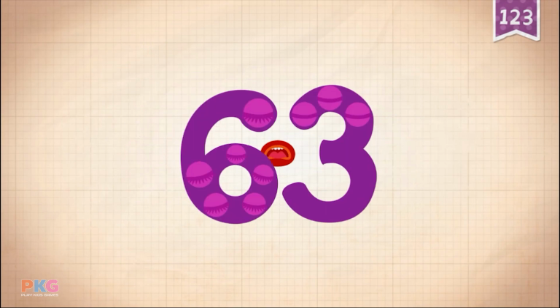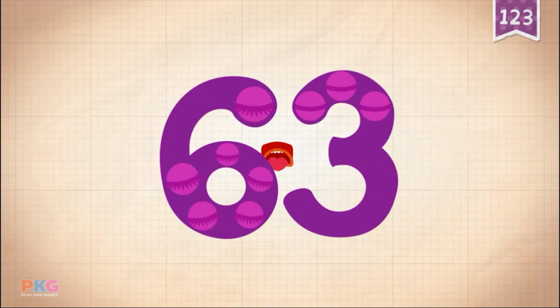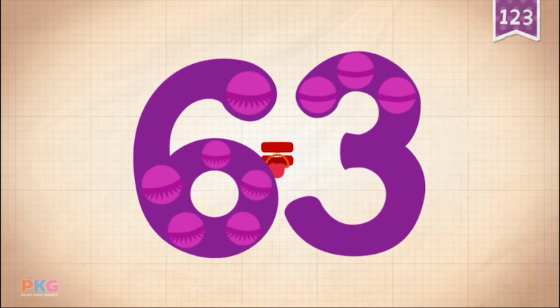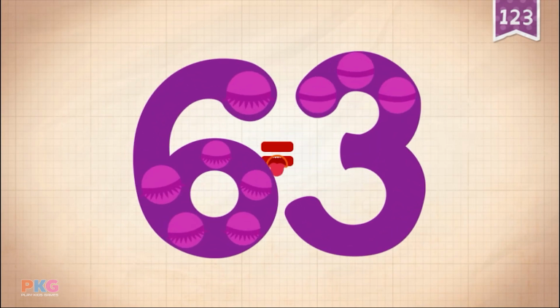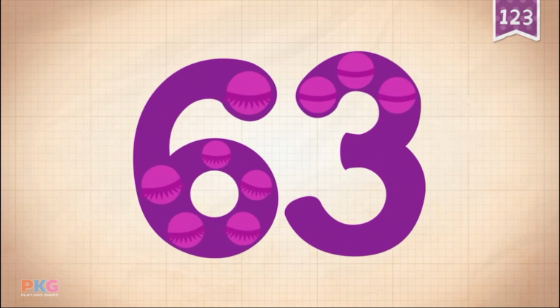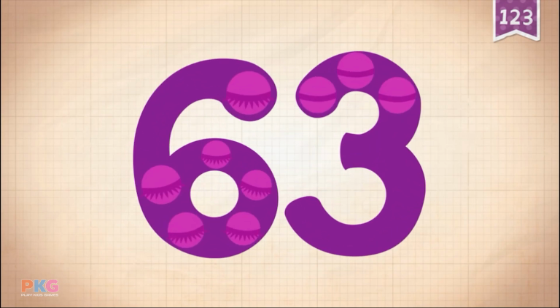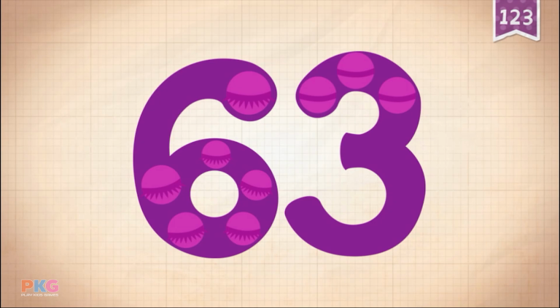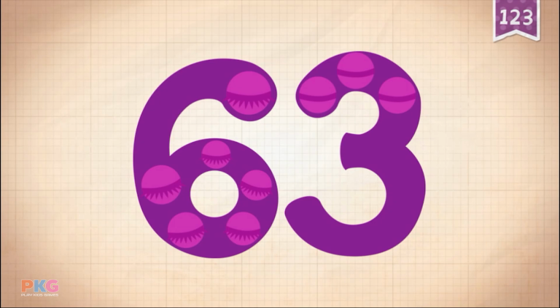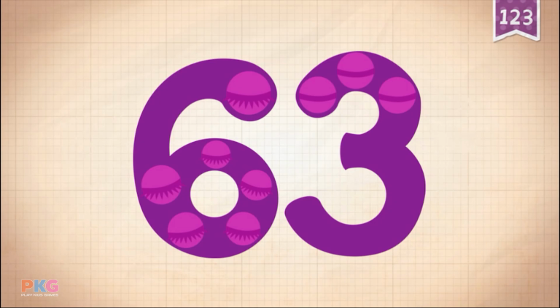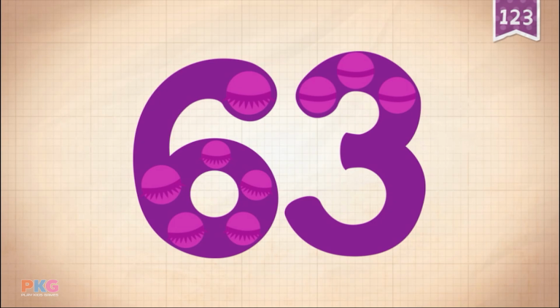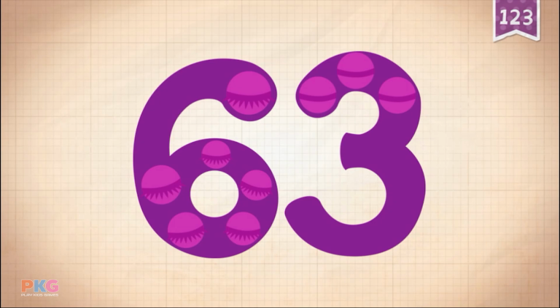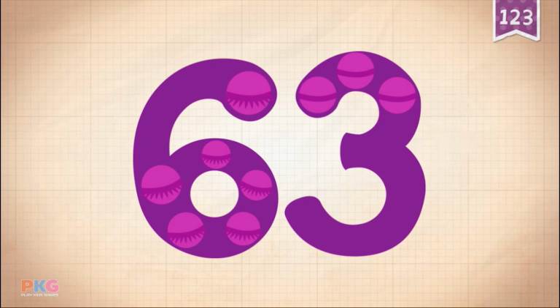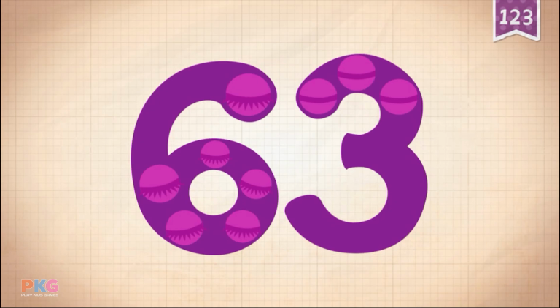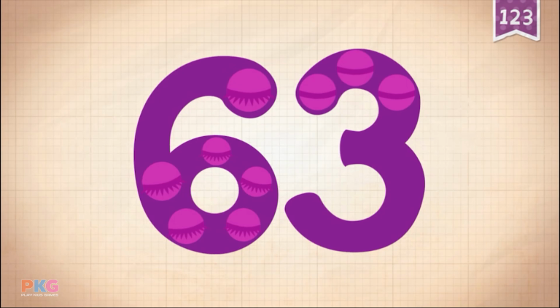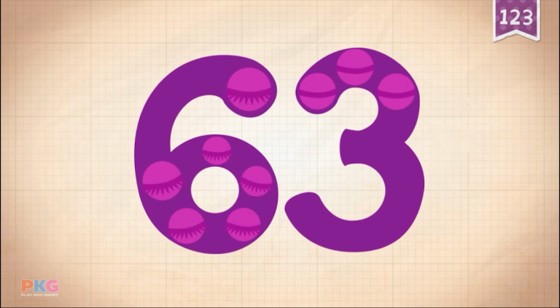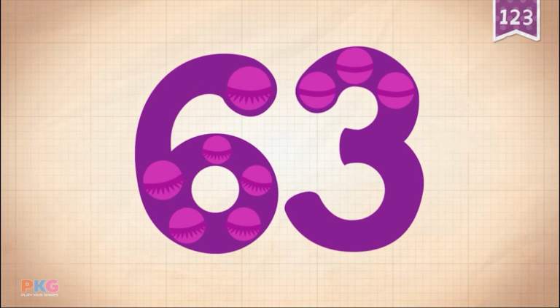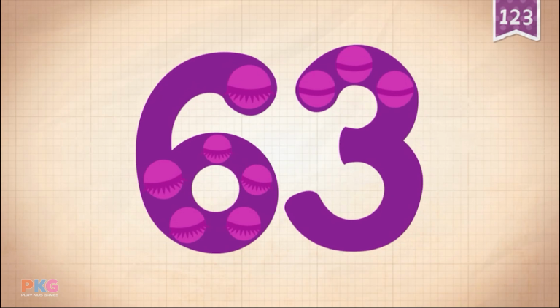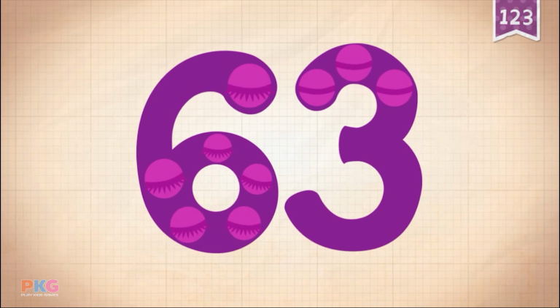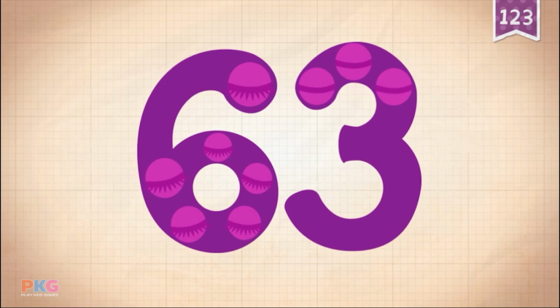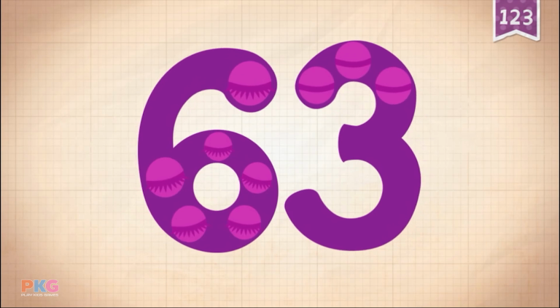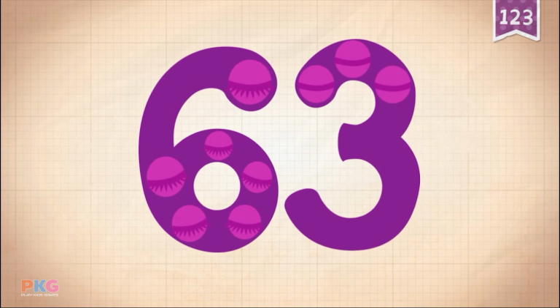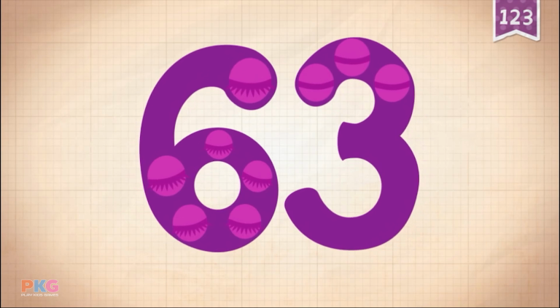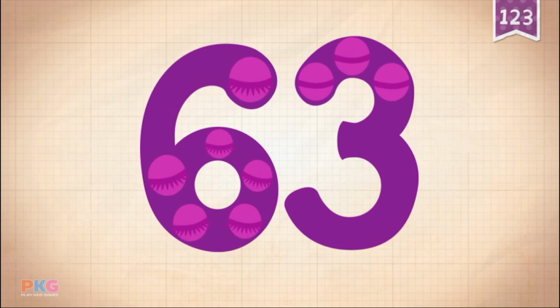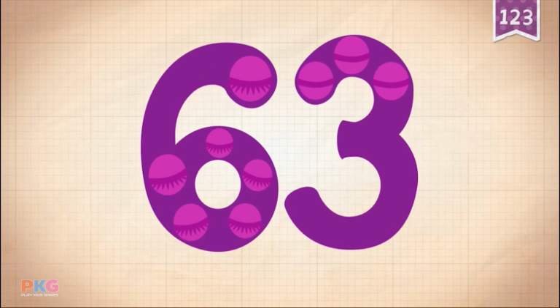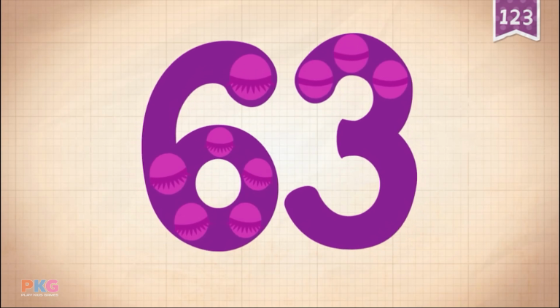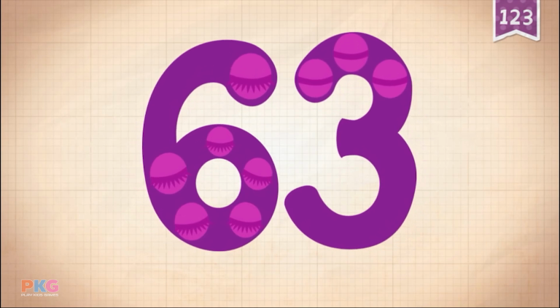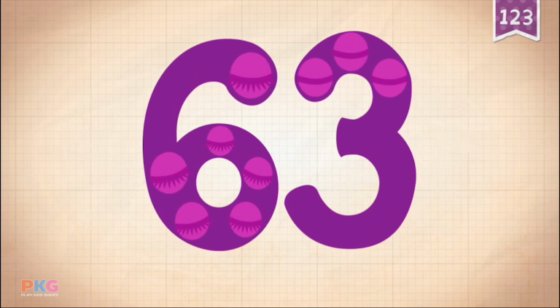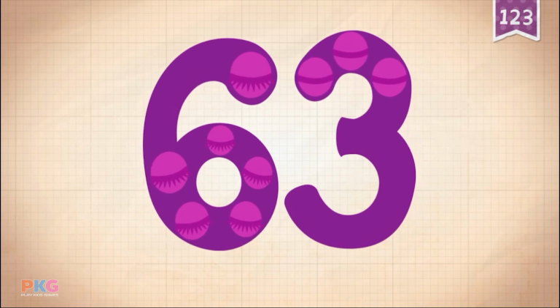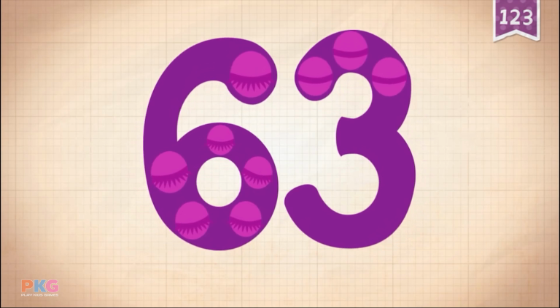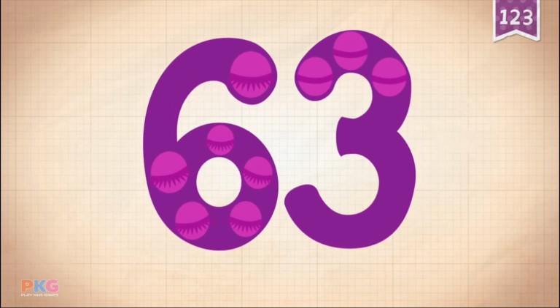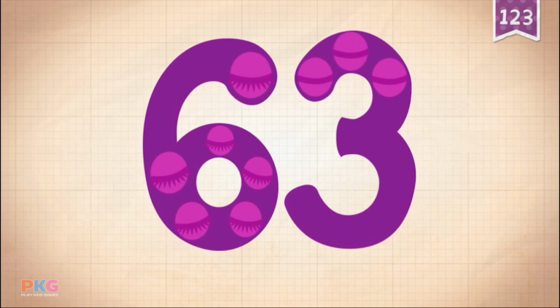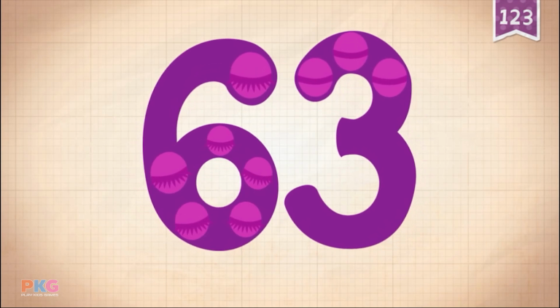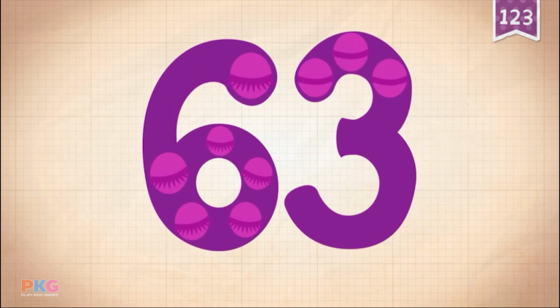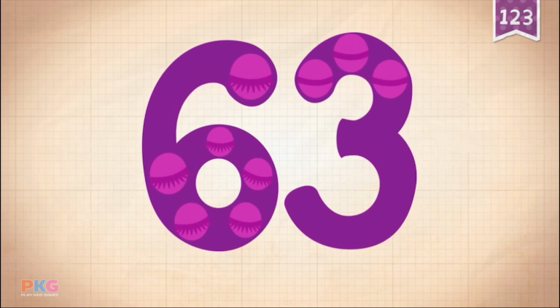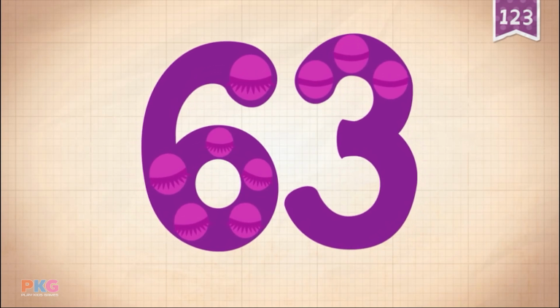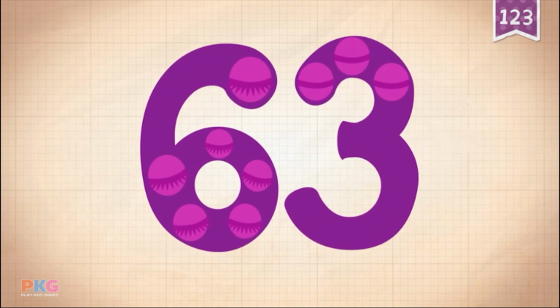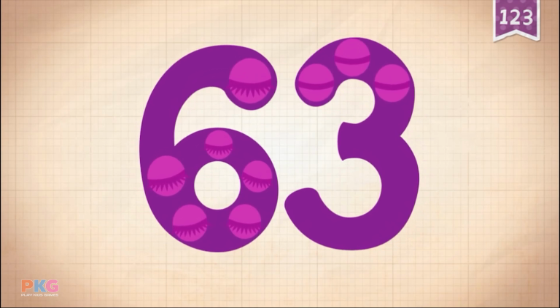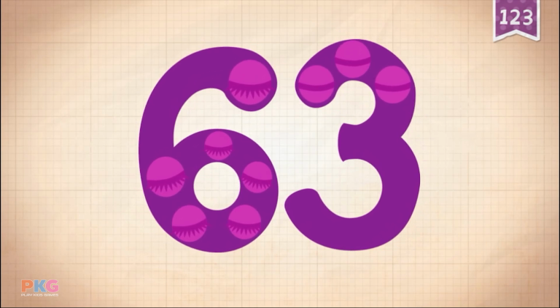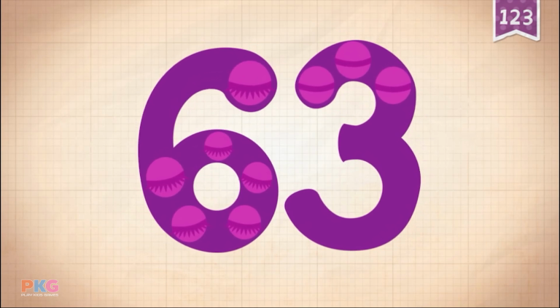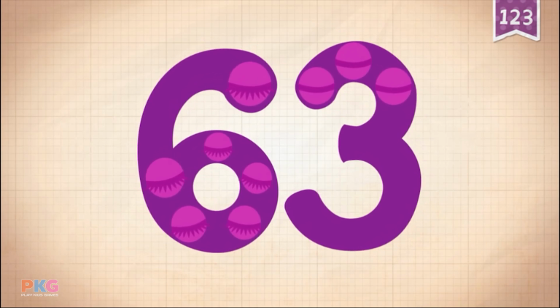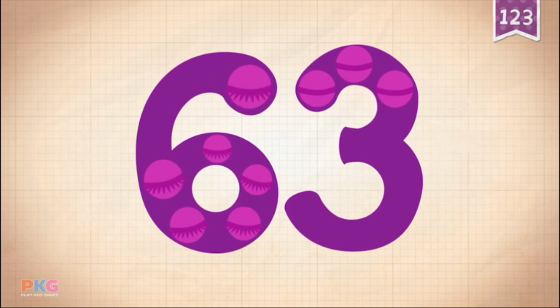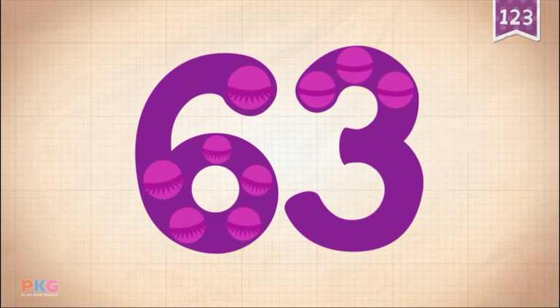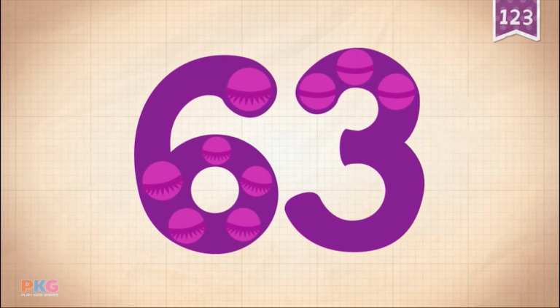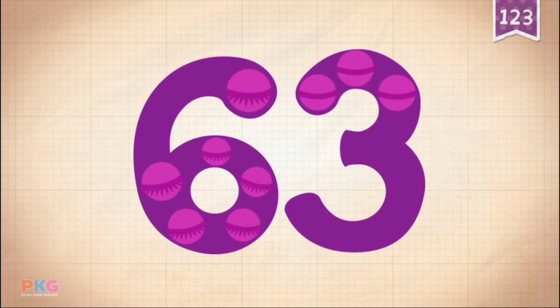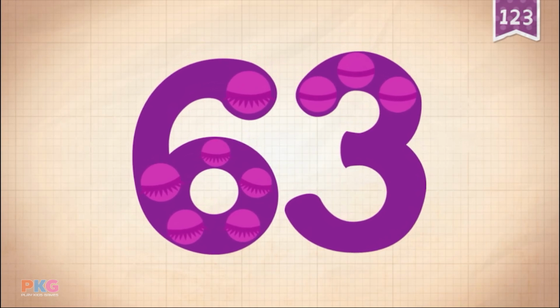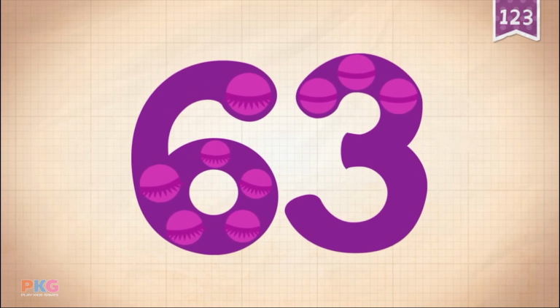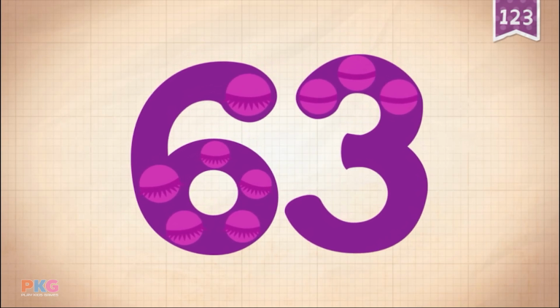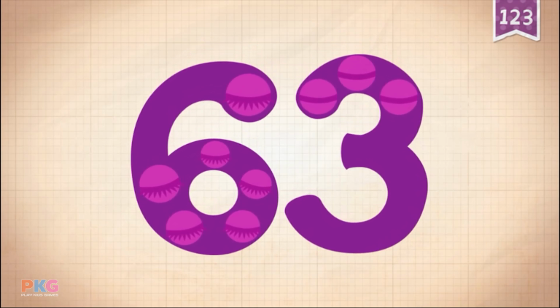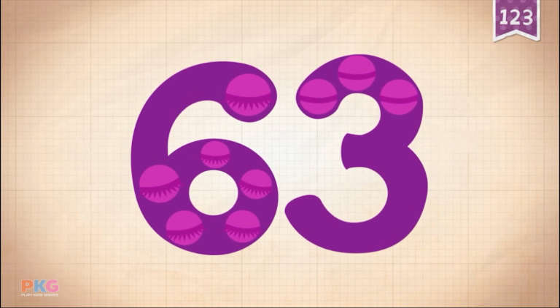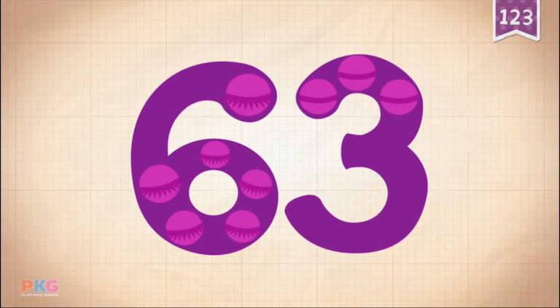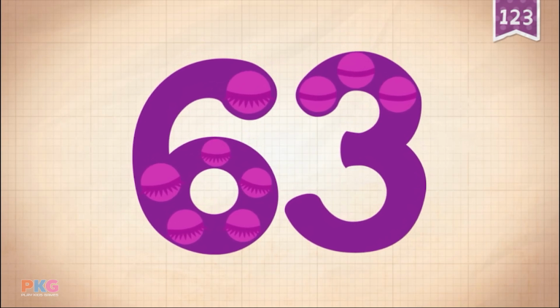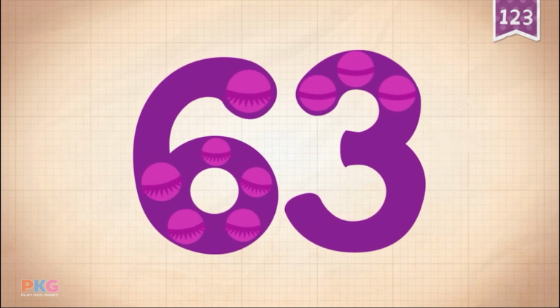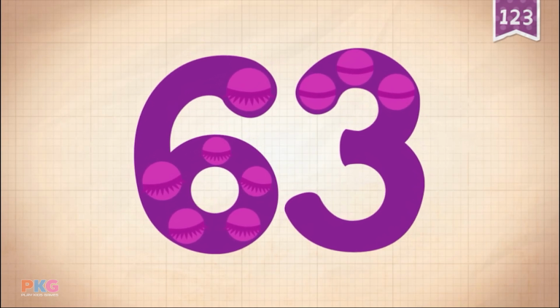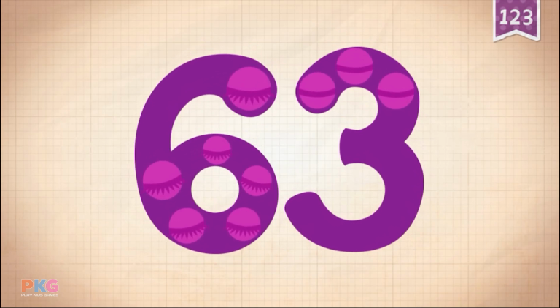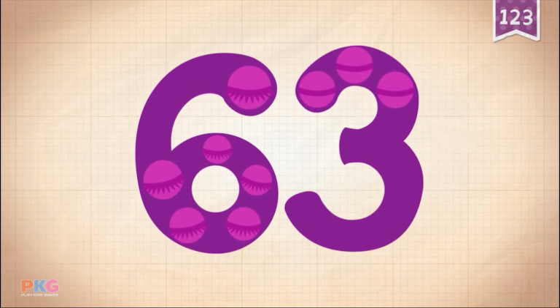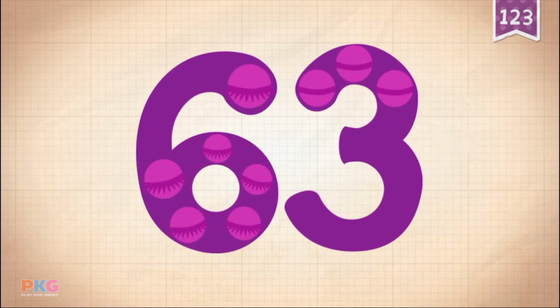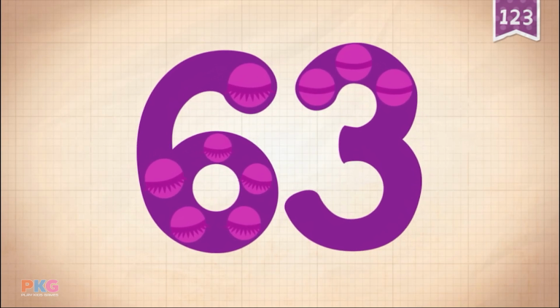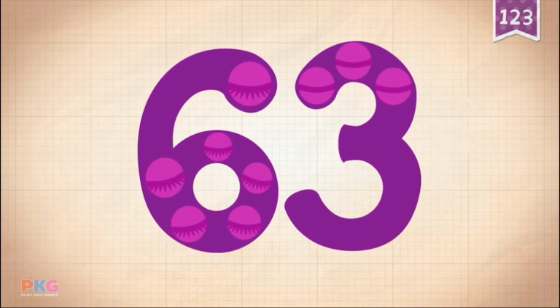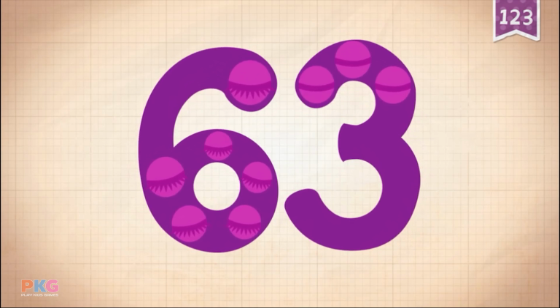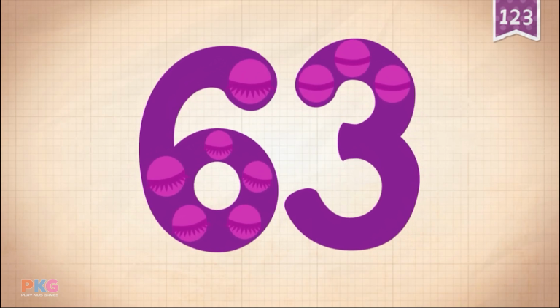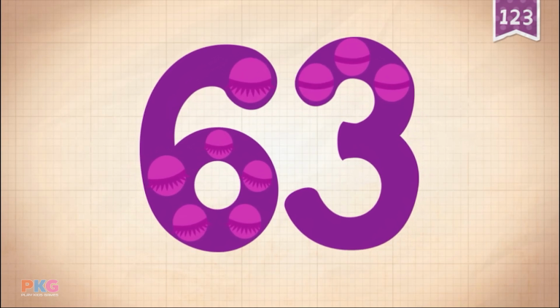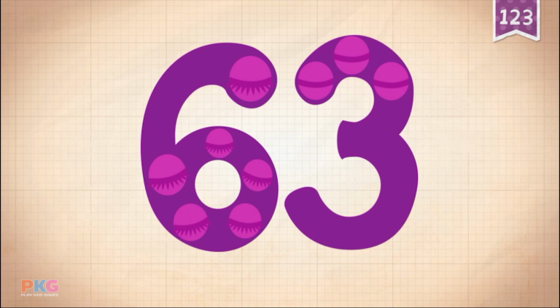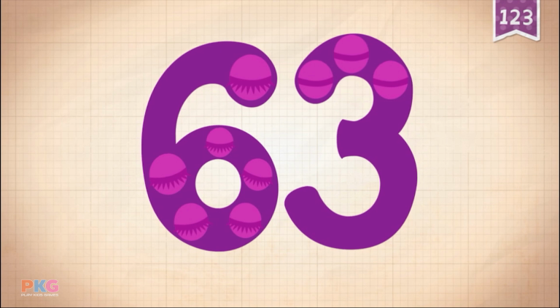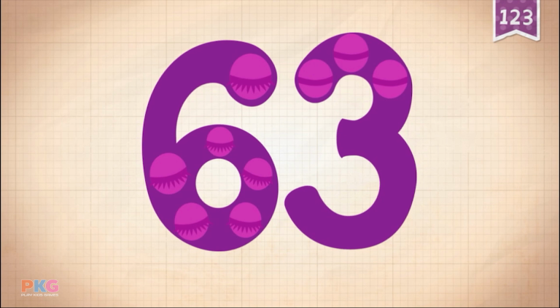23 plus 40 equals 63. Touch the monster's eyes to wake it up.